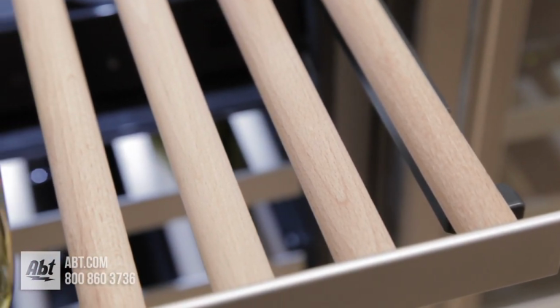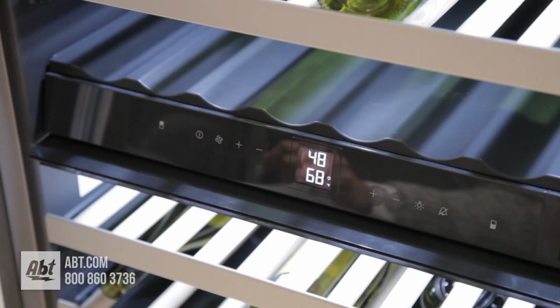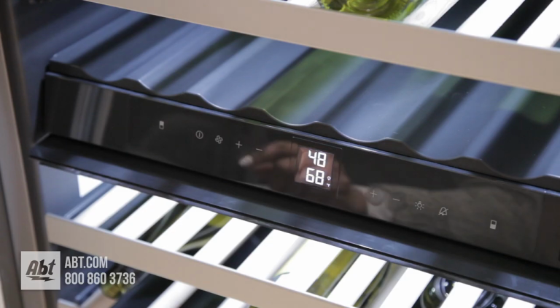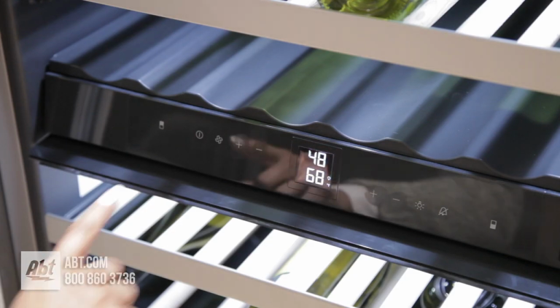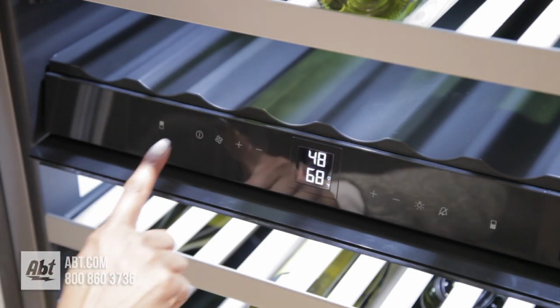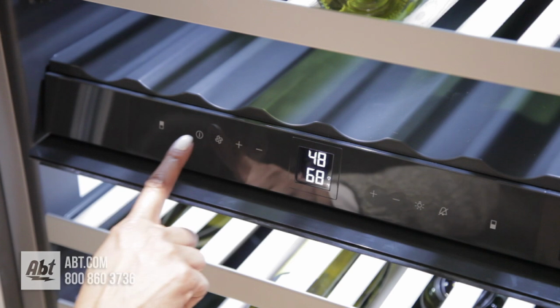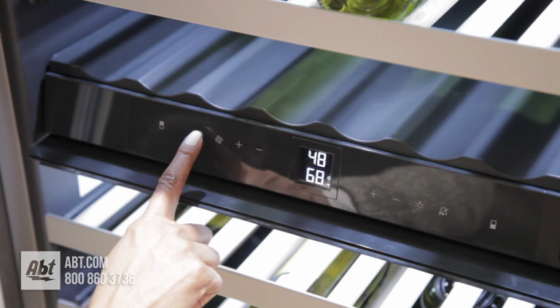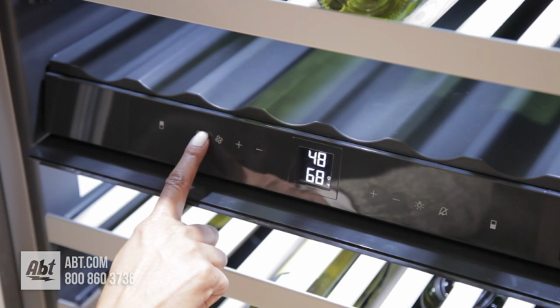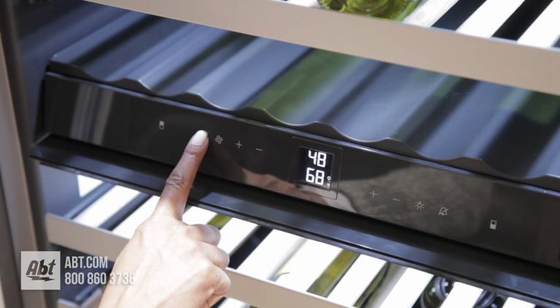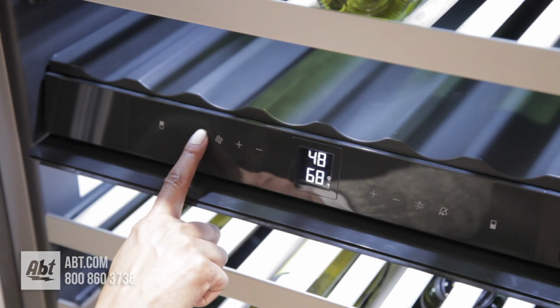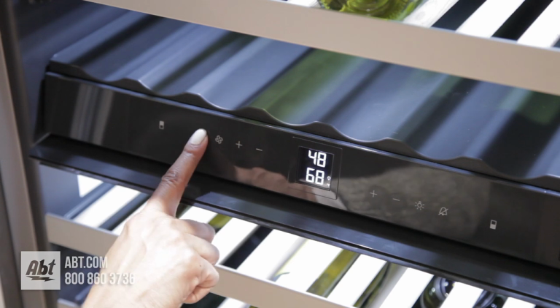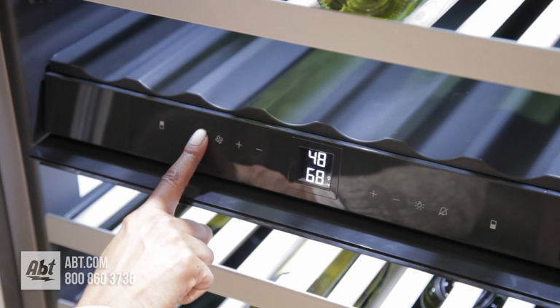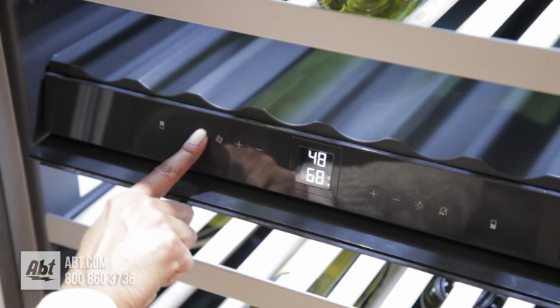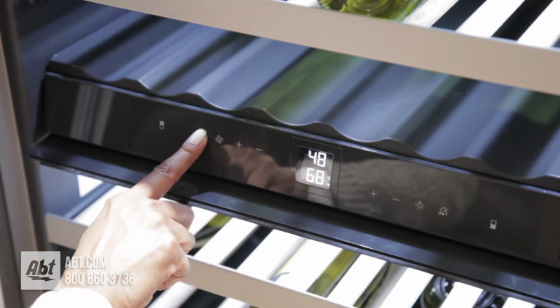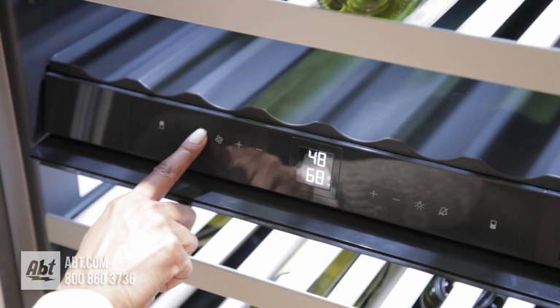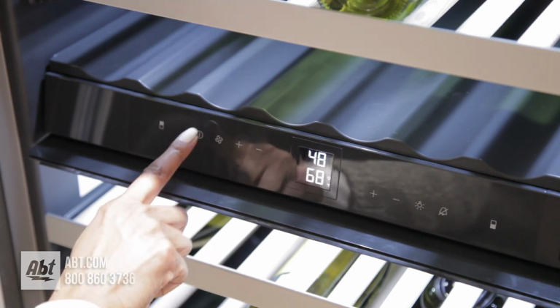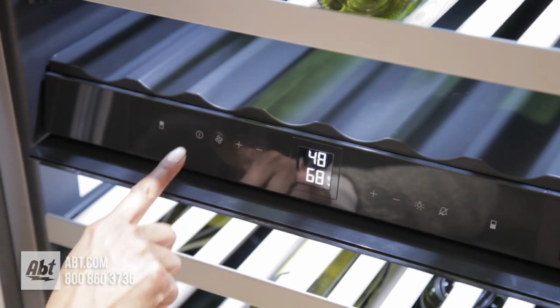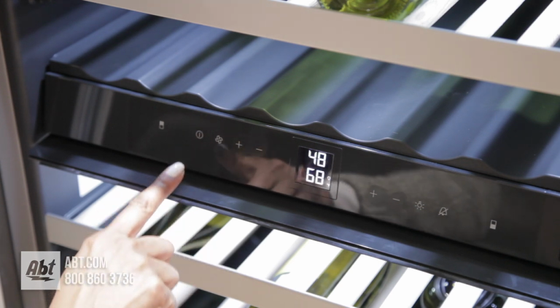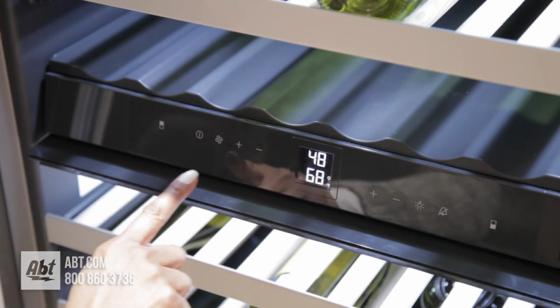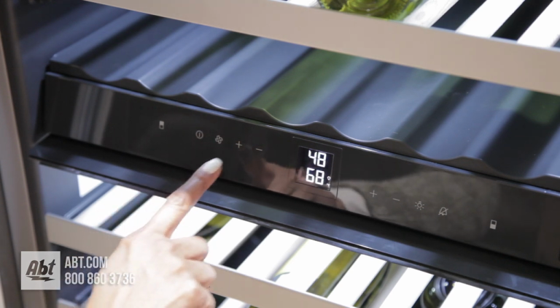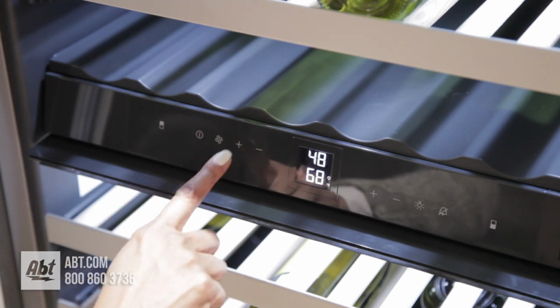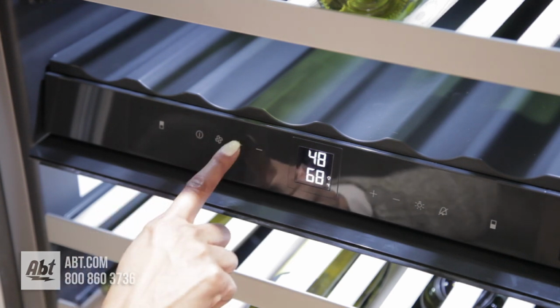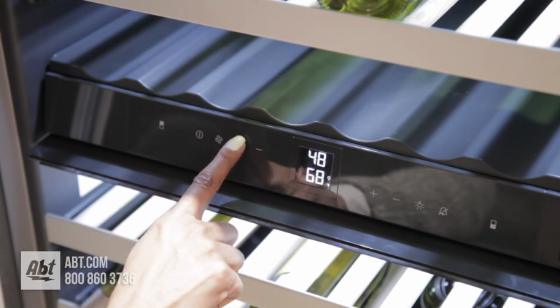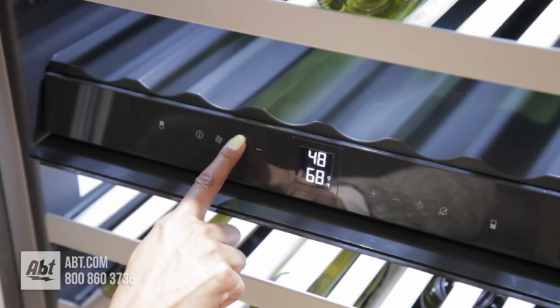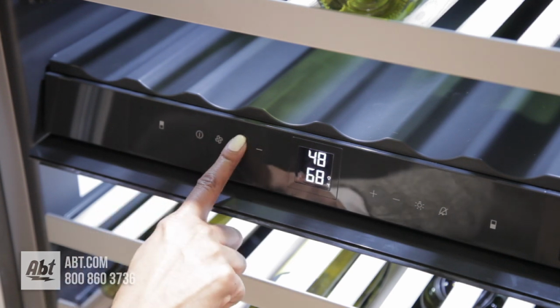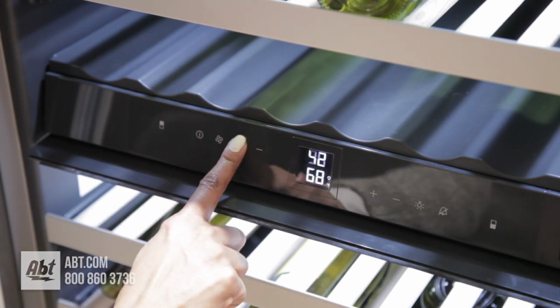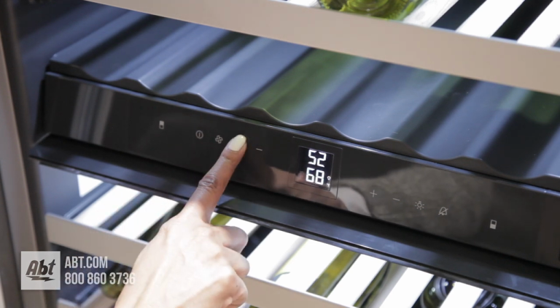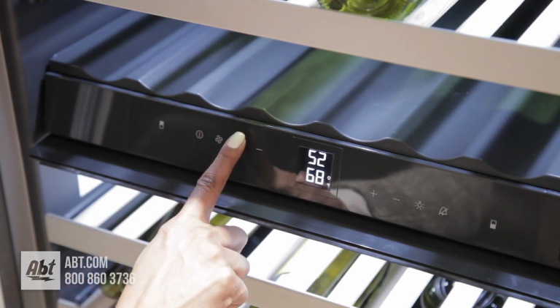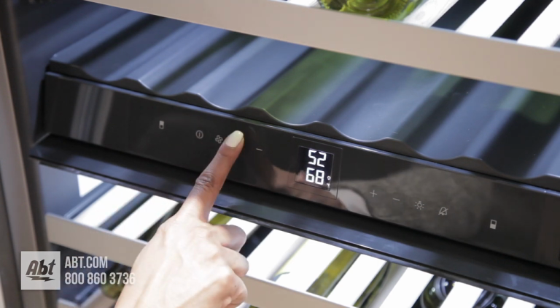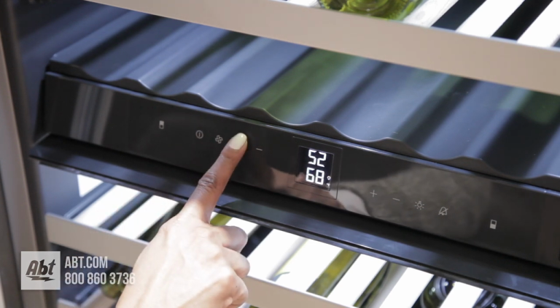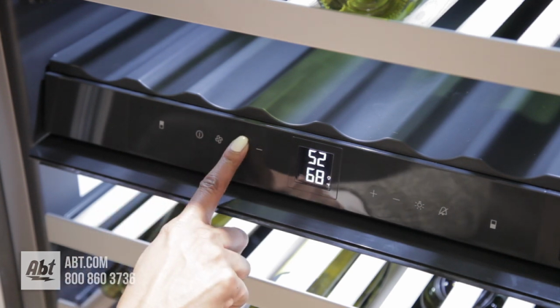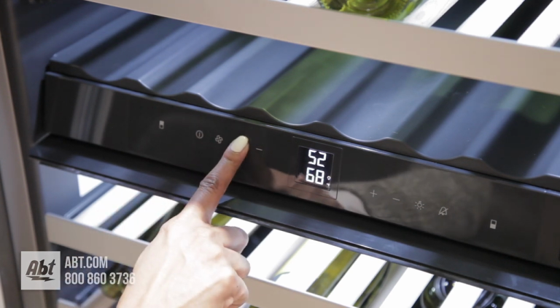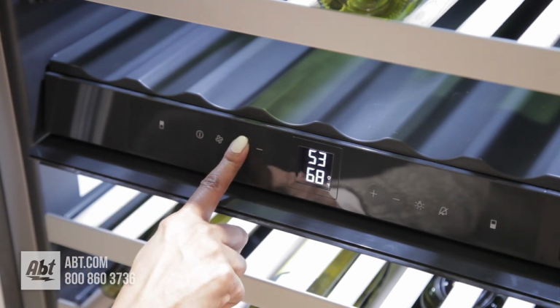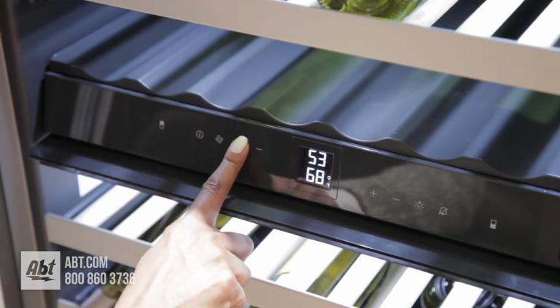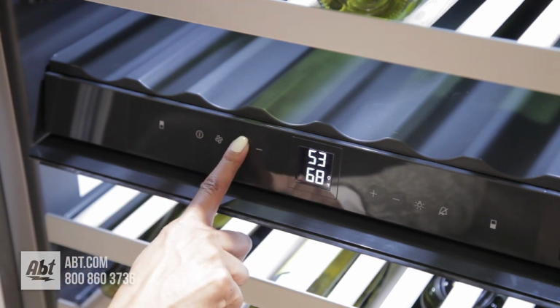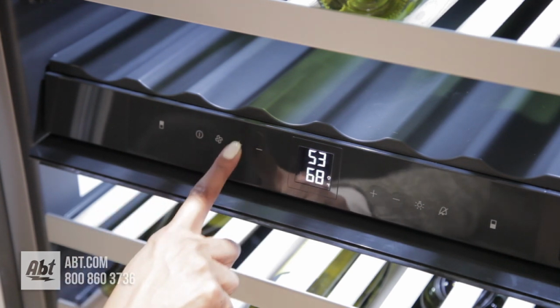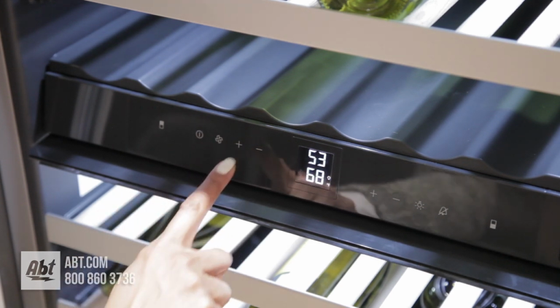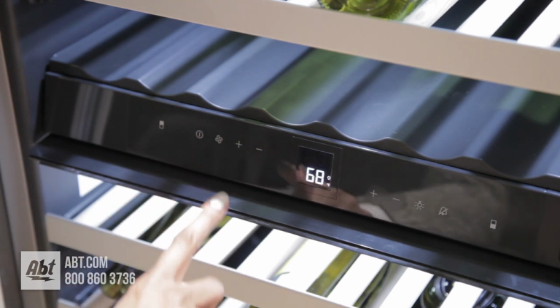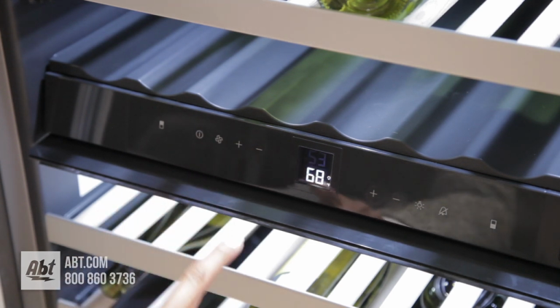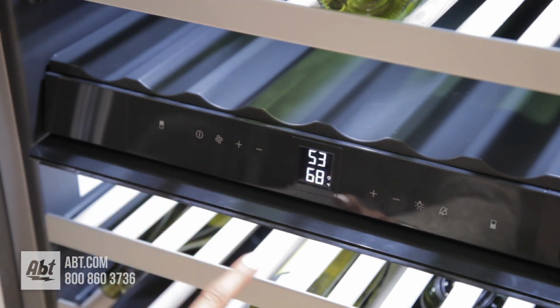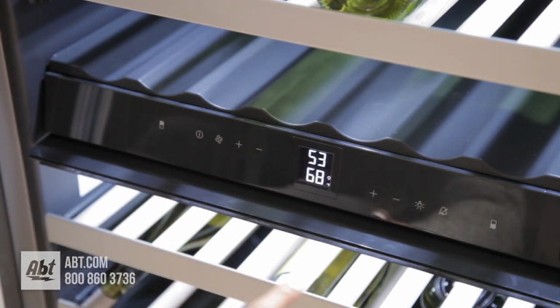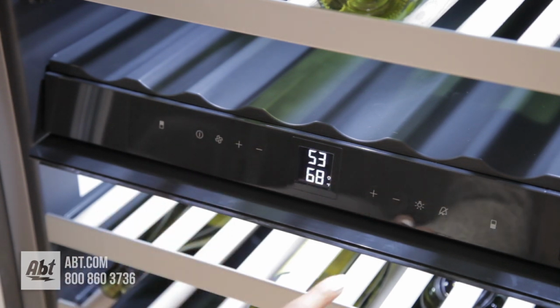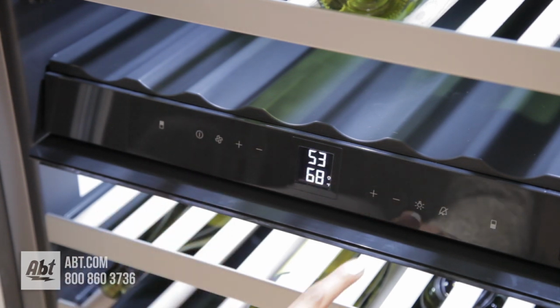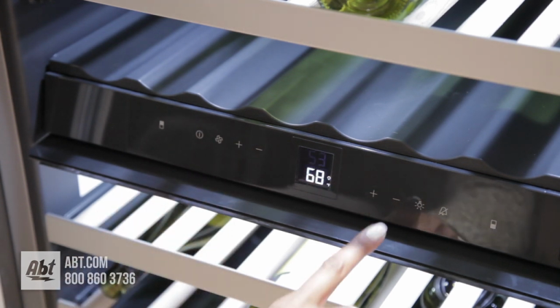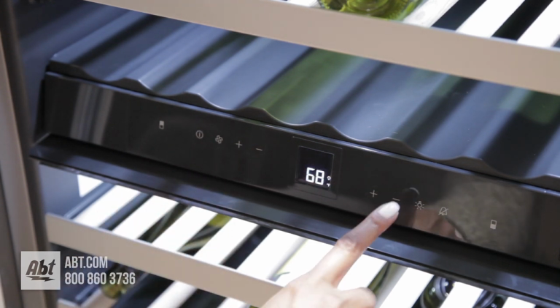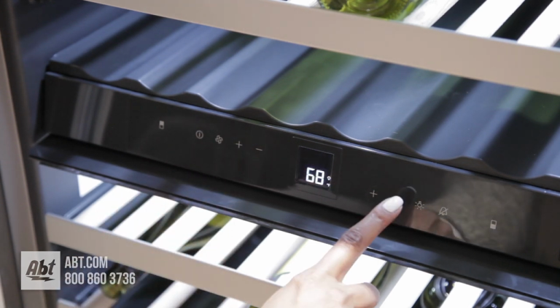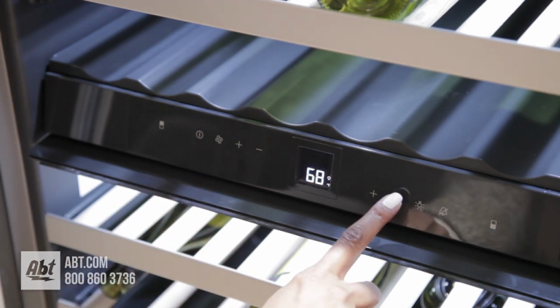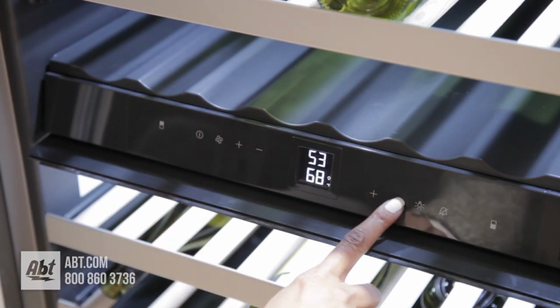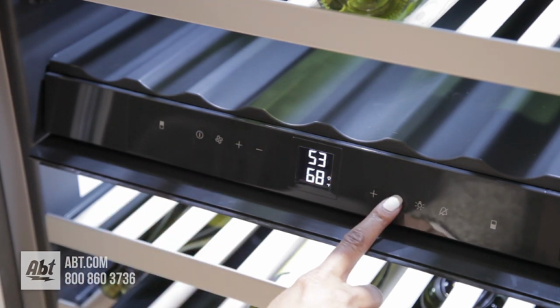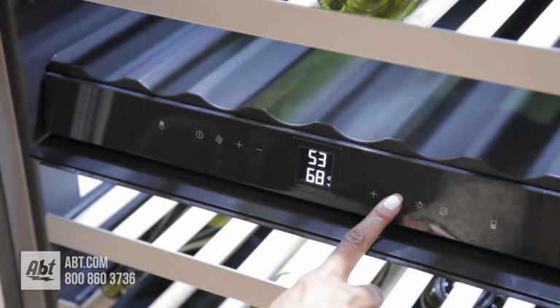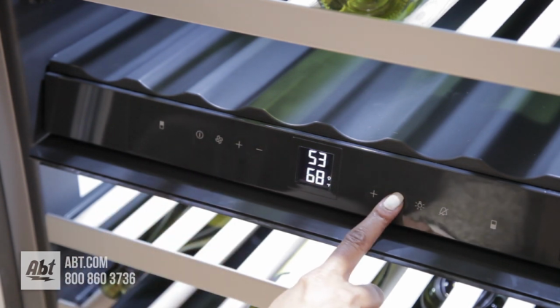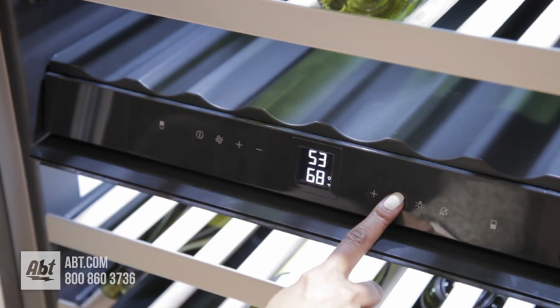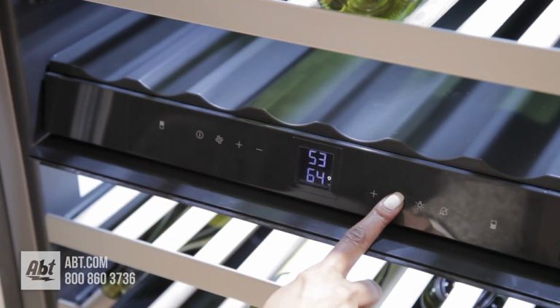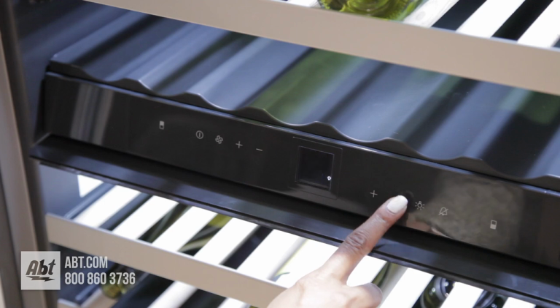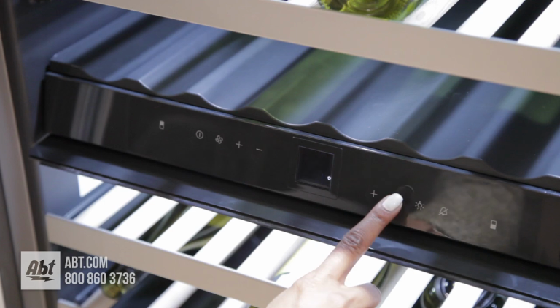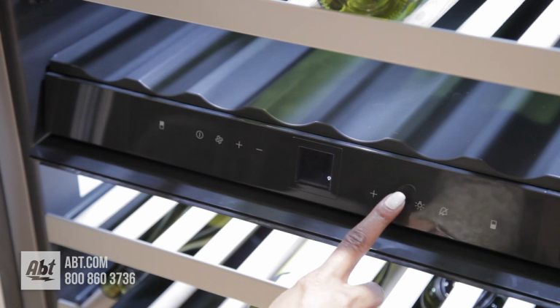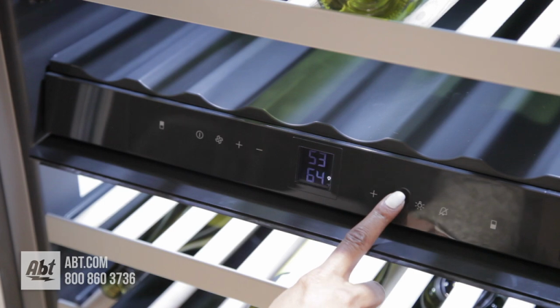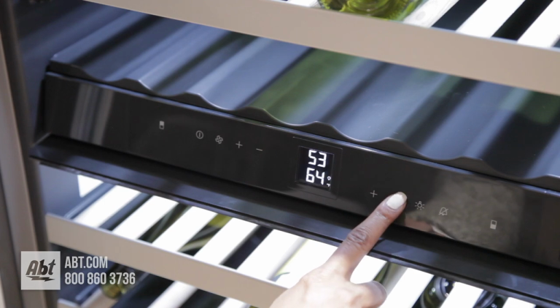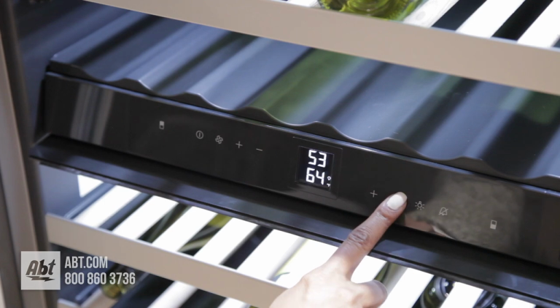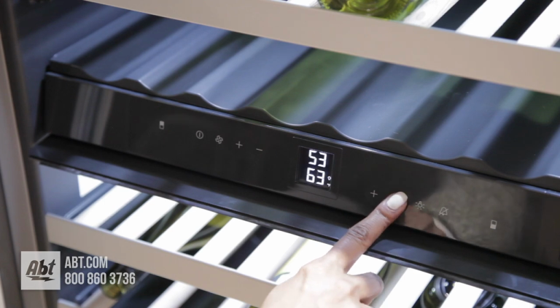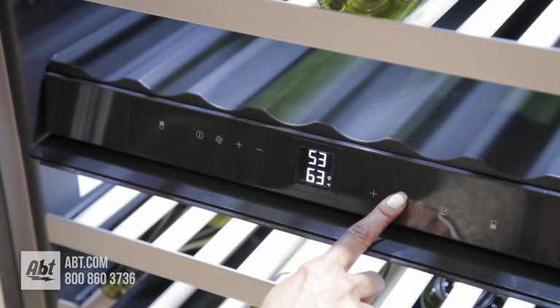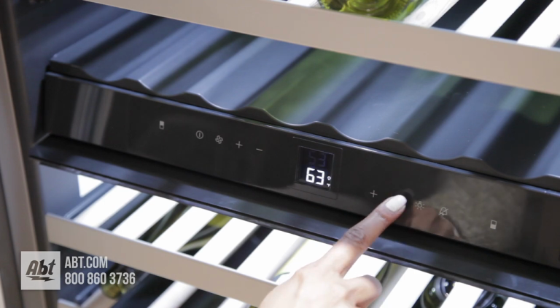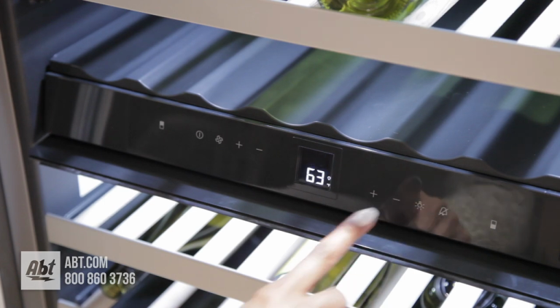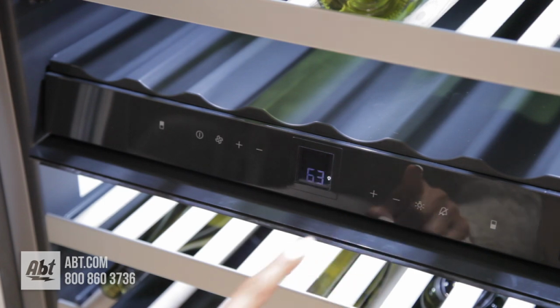It has two individual temperature zones, both continuously variable, to maintain temperatures ideal for a variety of wines.